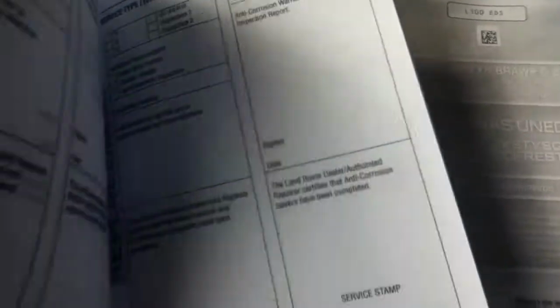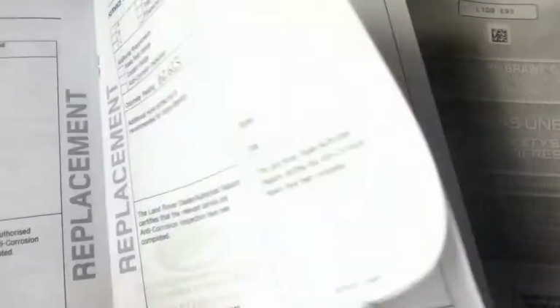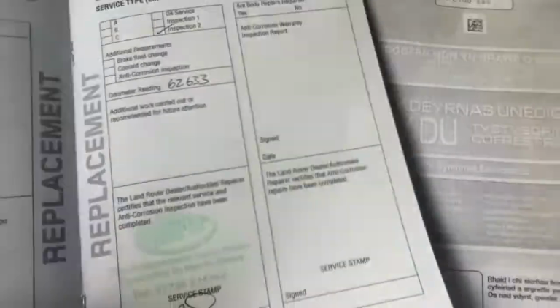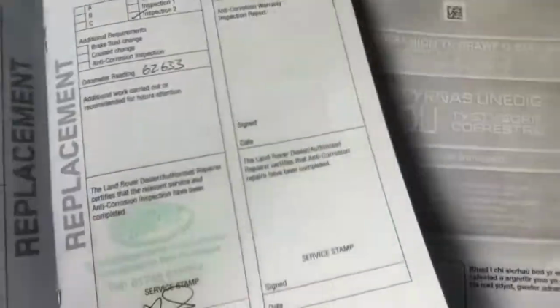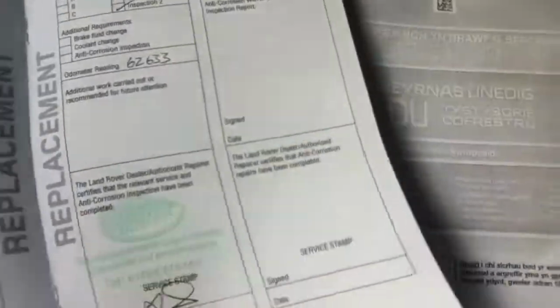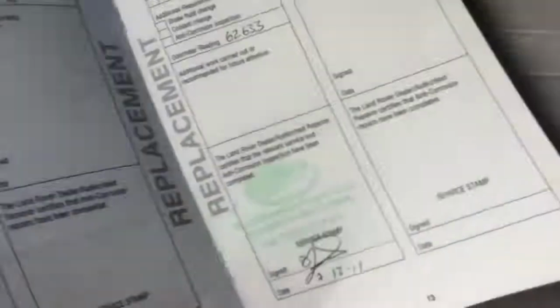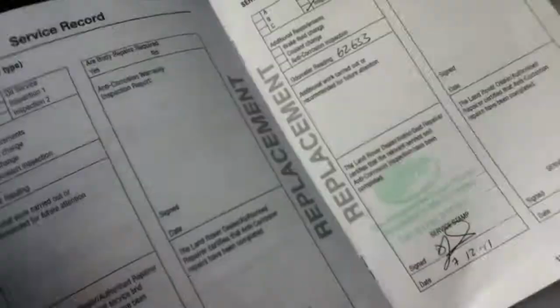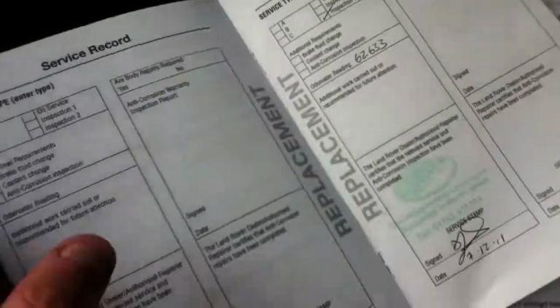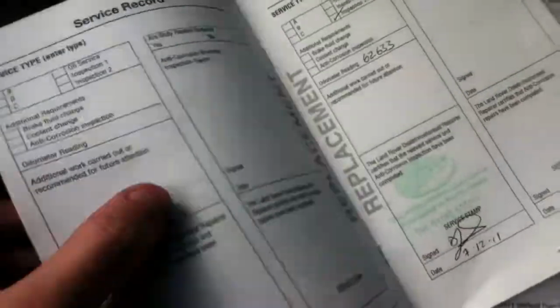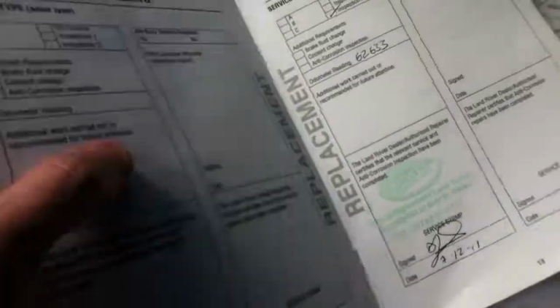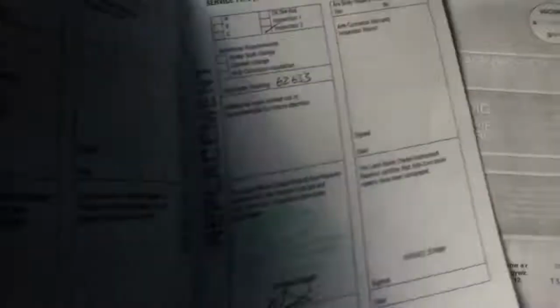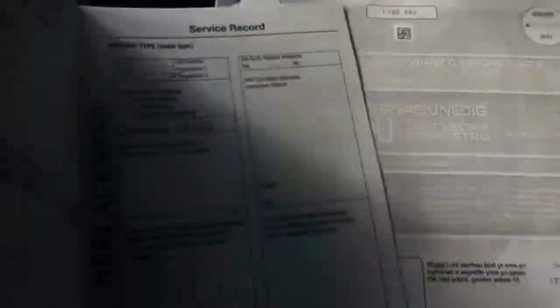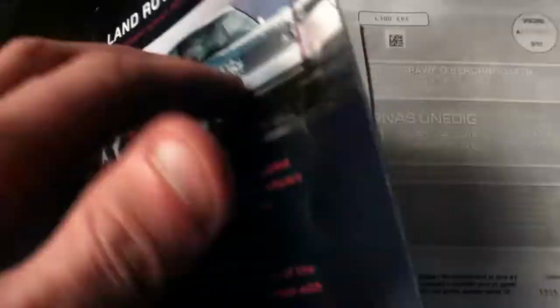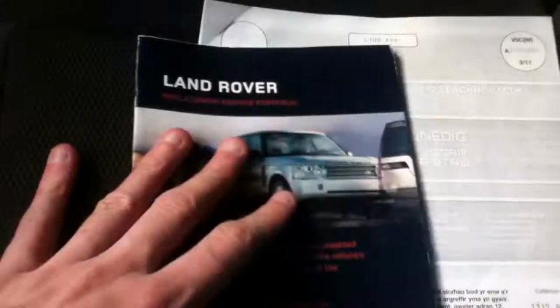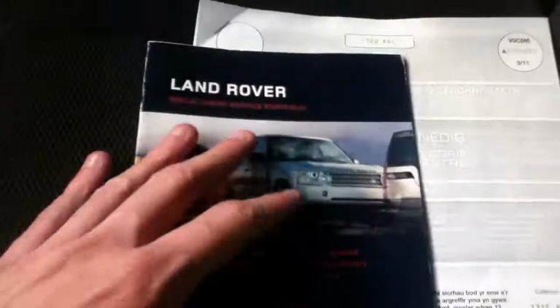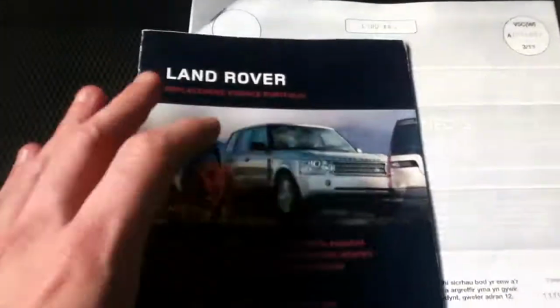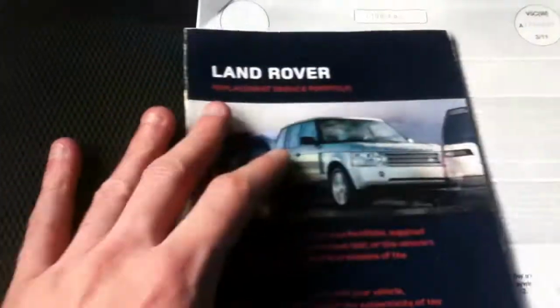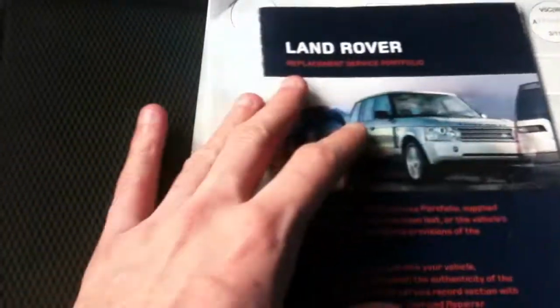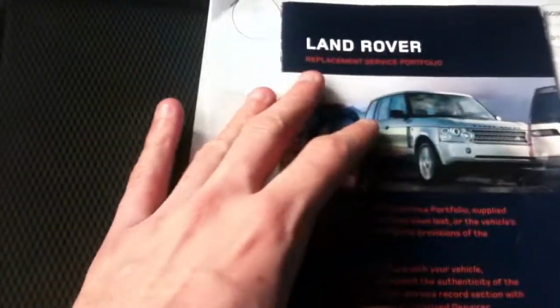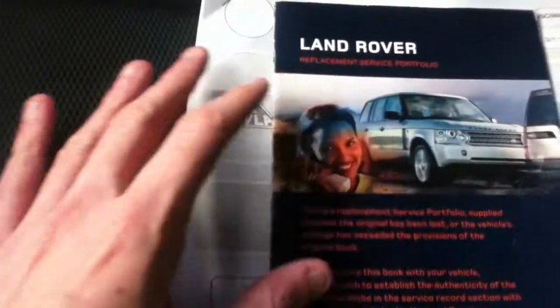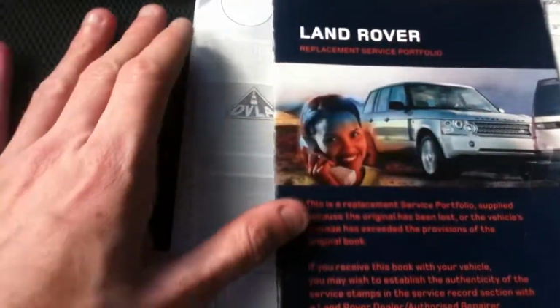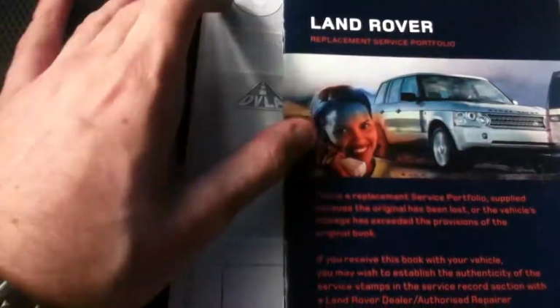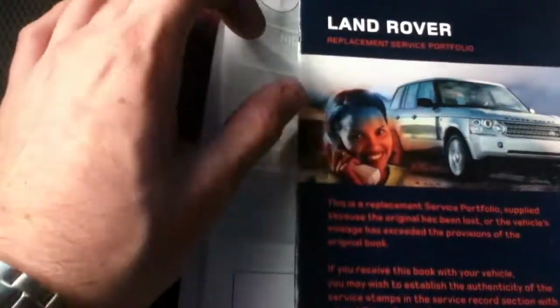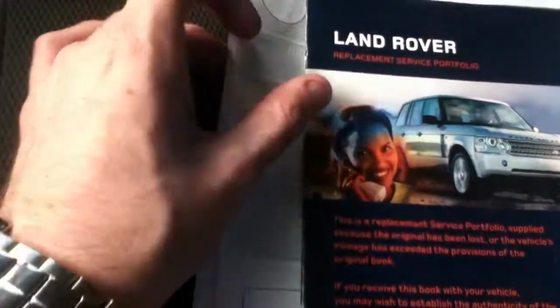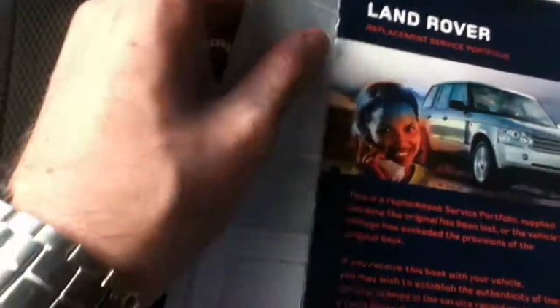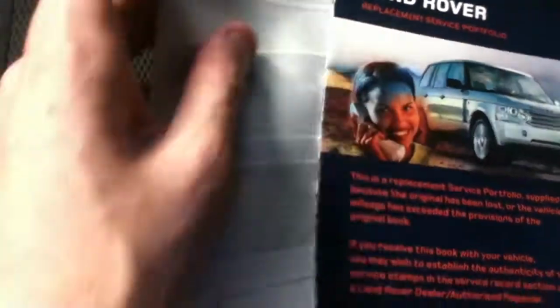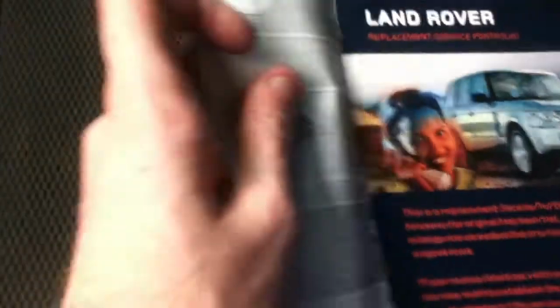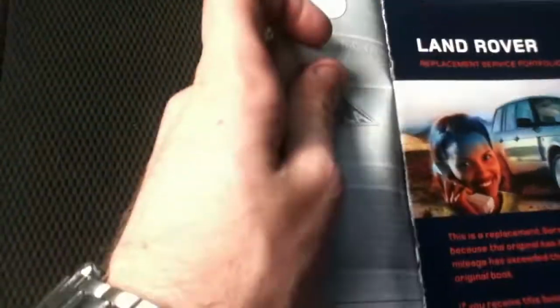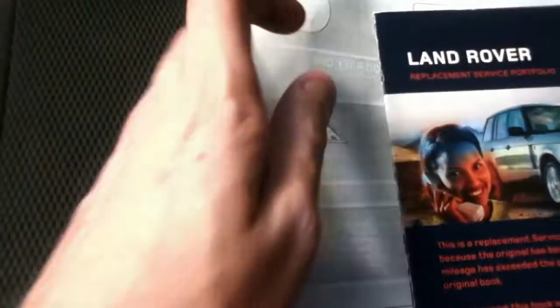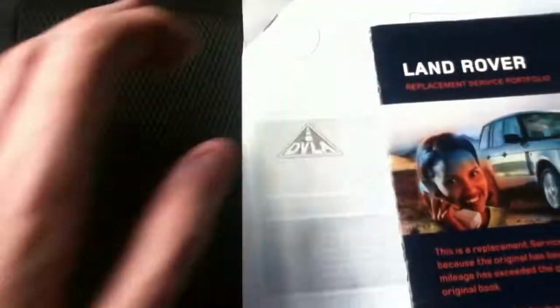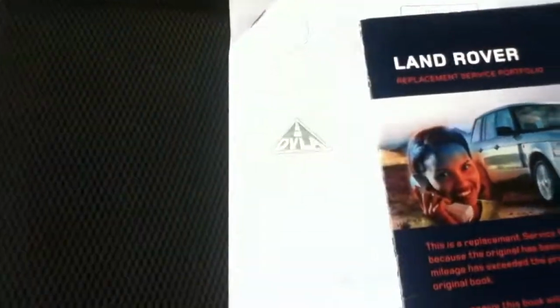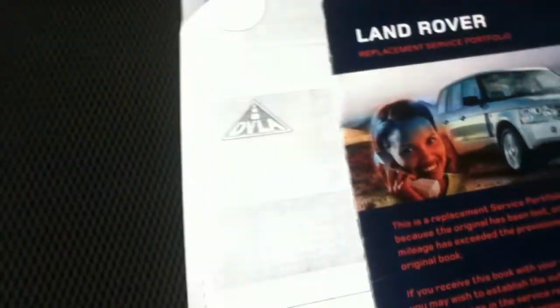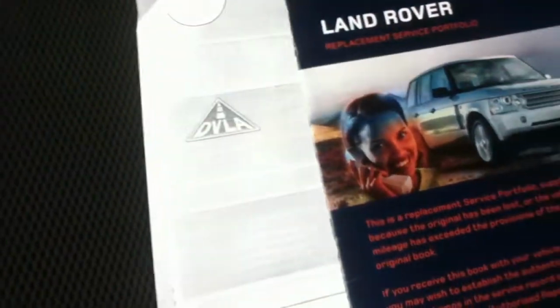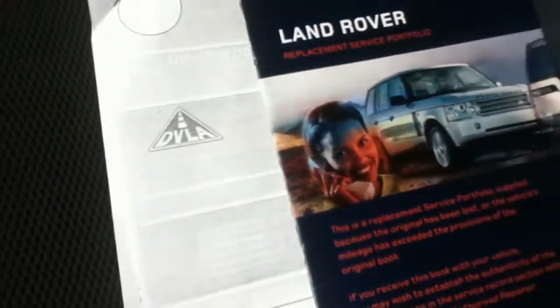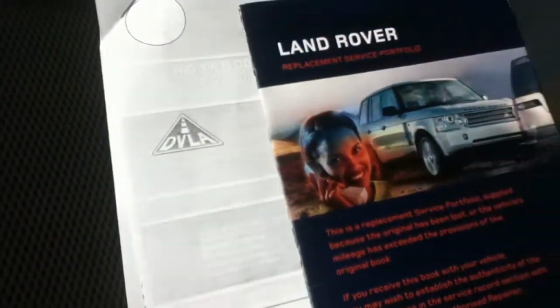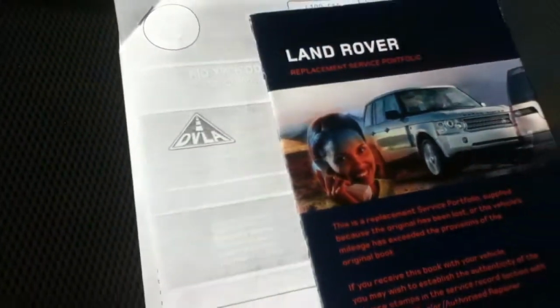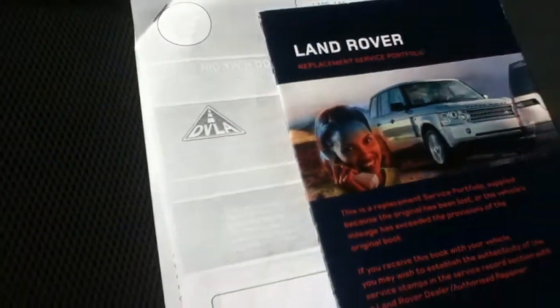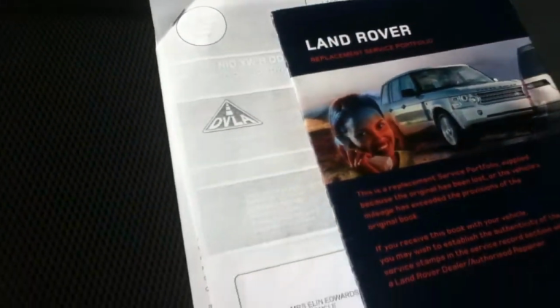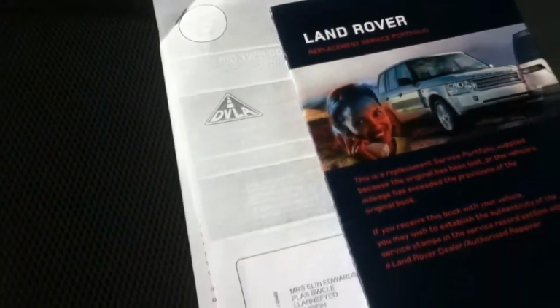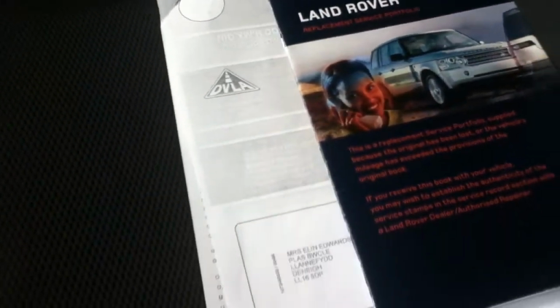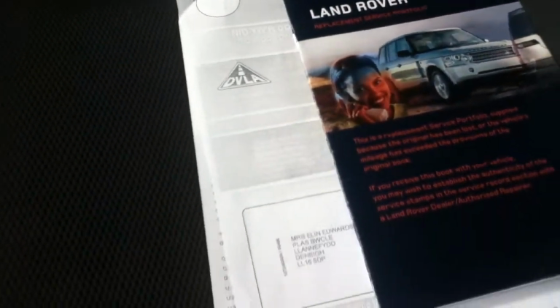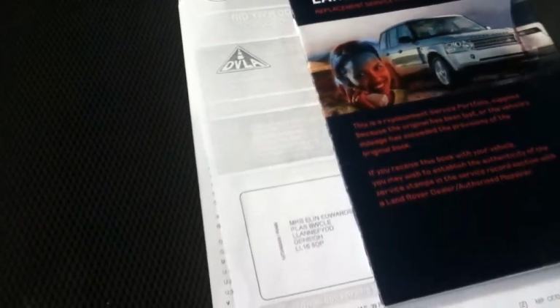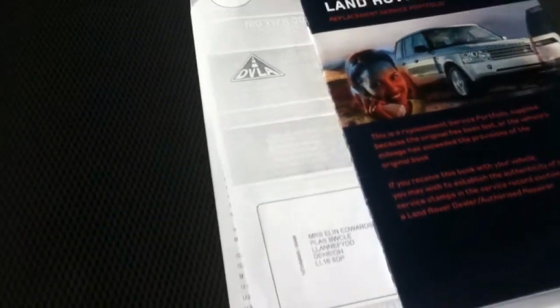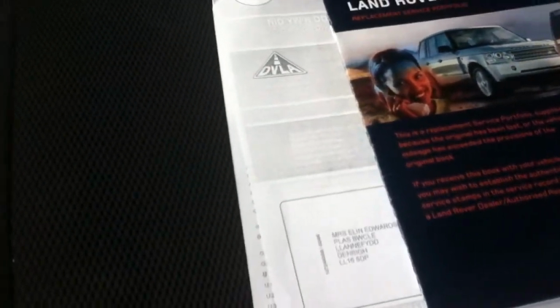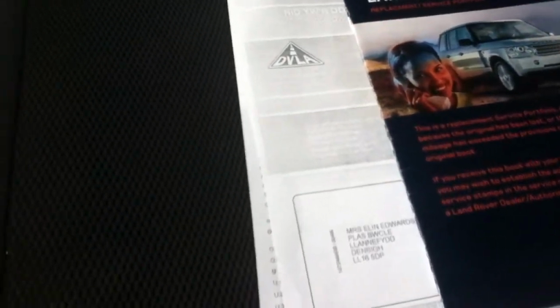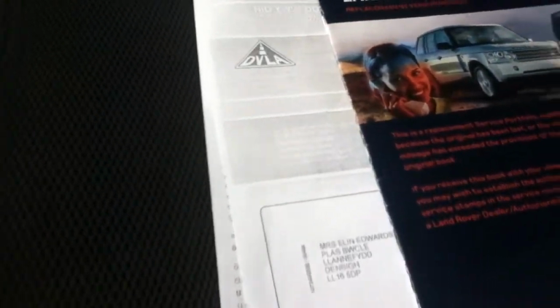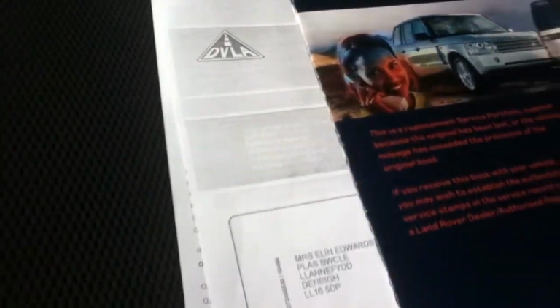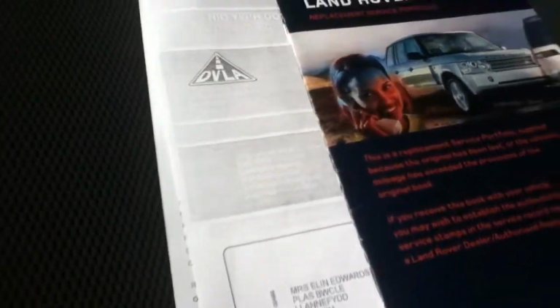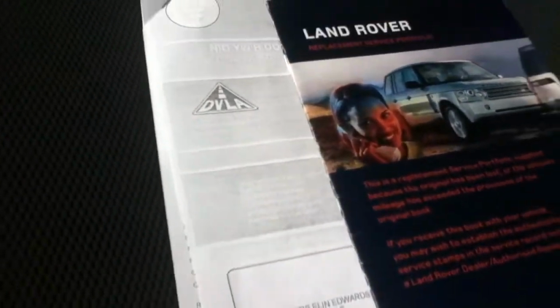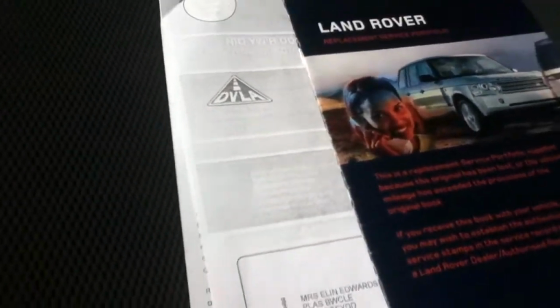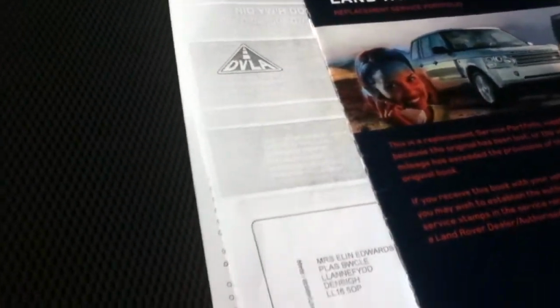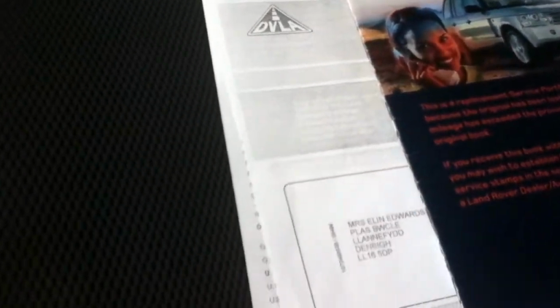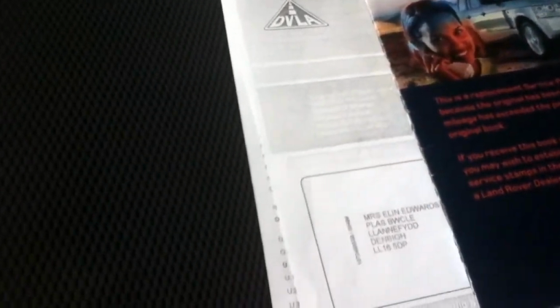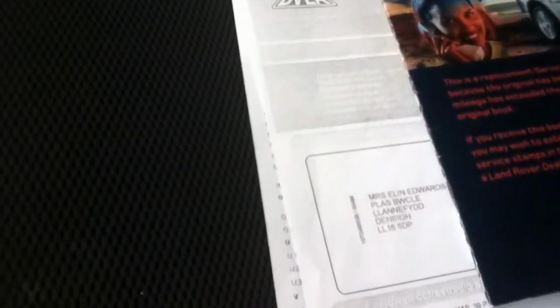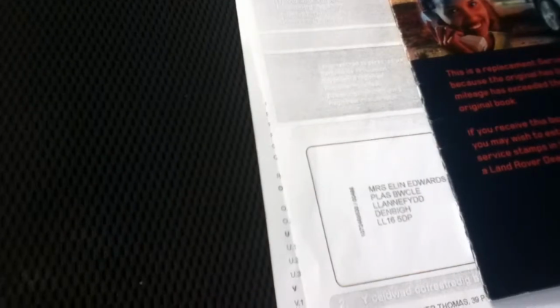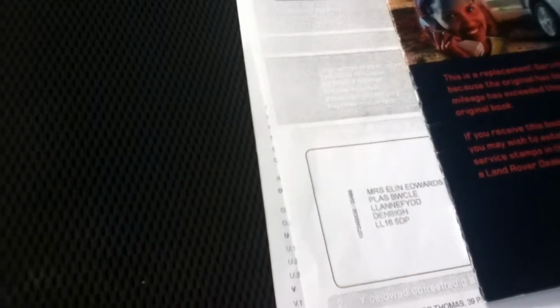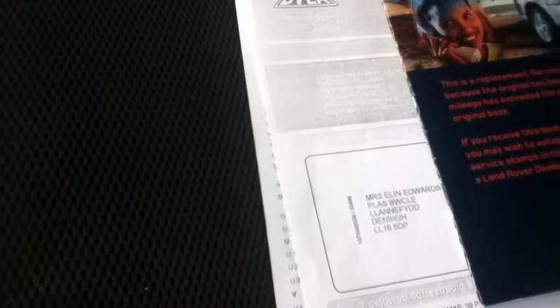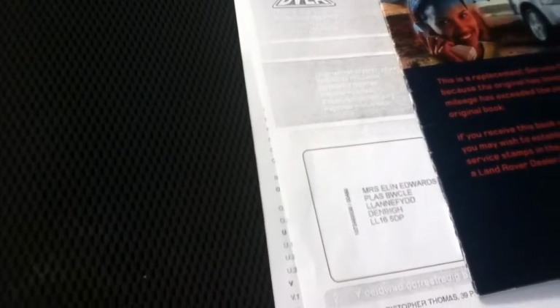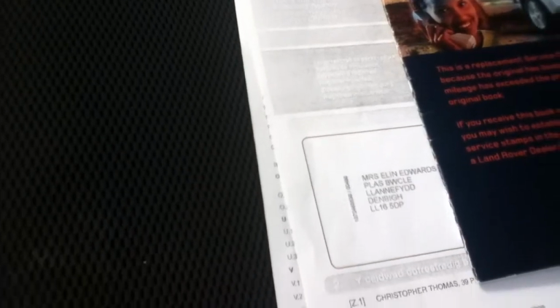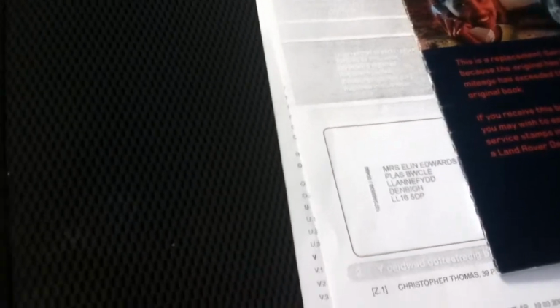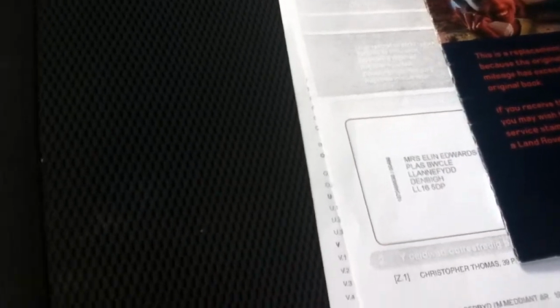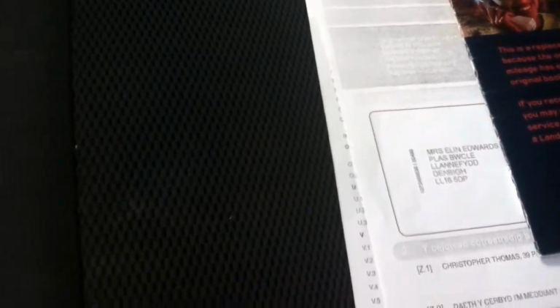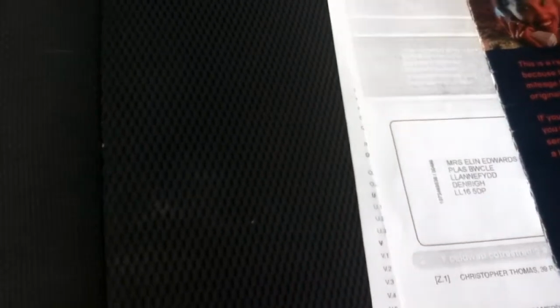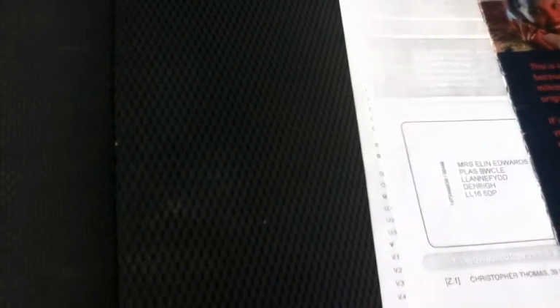We have made an MOT check on the website, and the vehicle currently has an MOT until the 31st of January 2014.